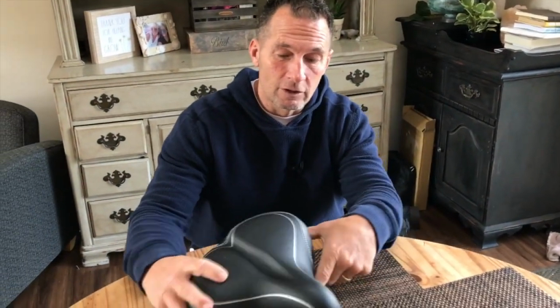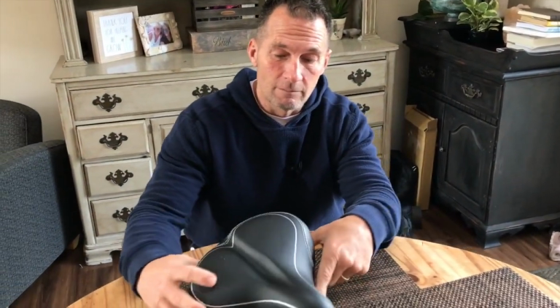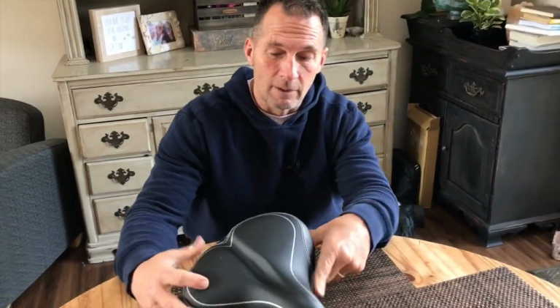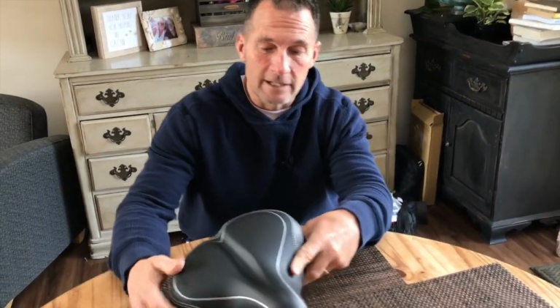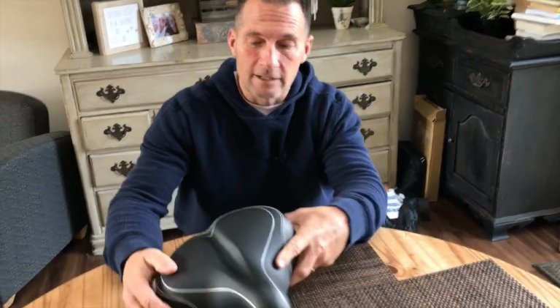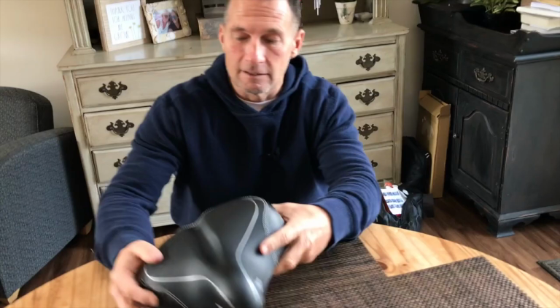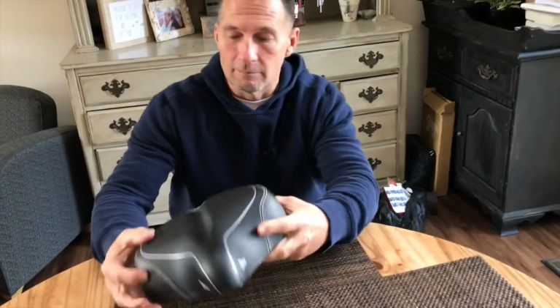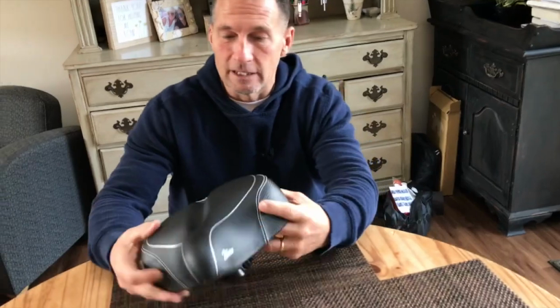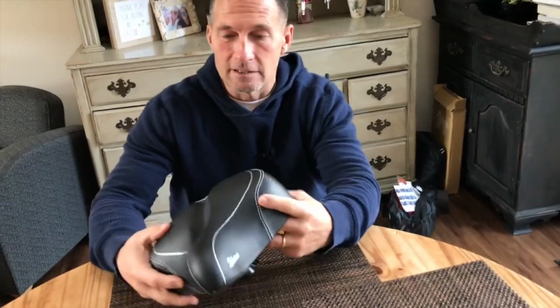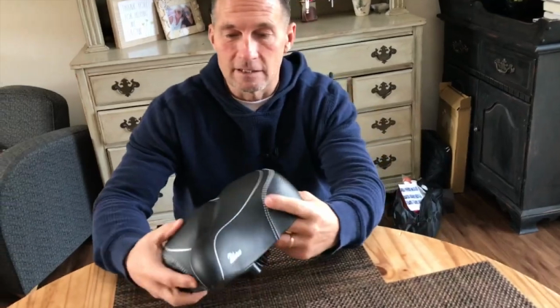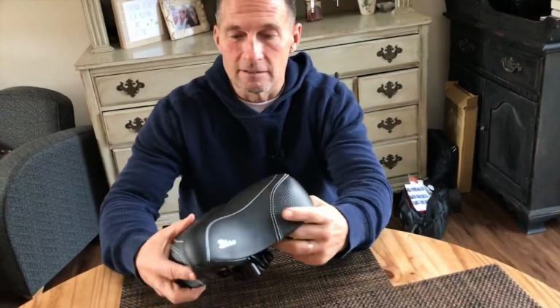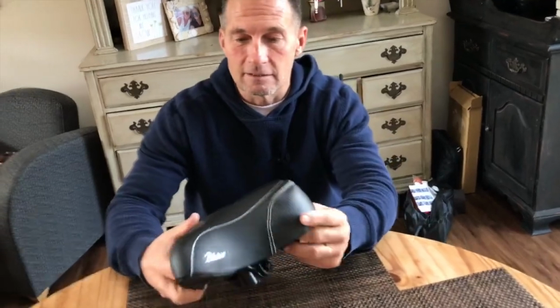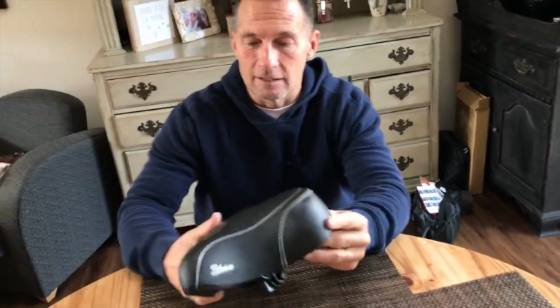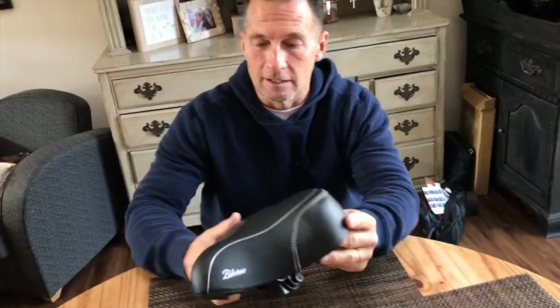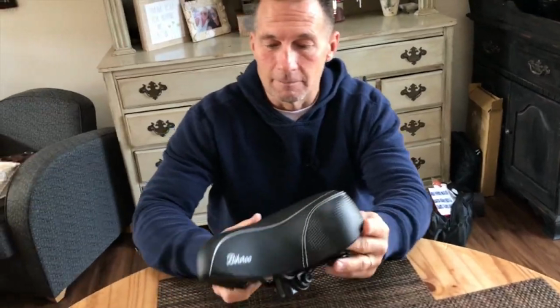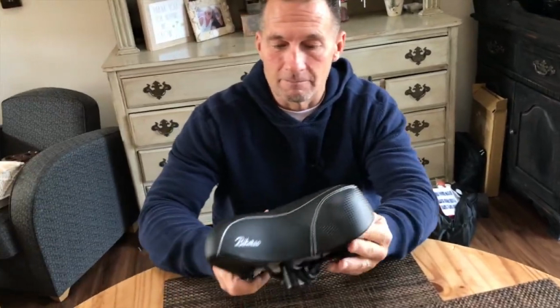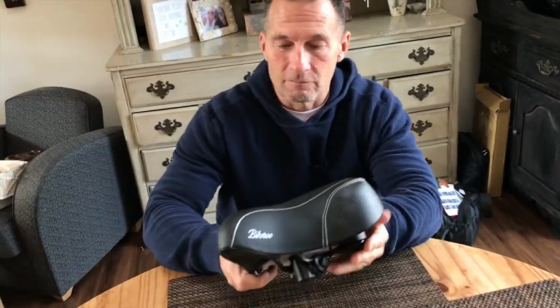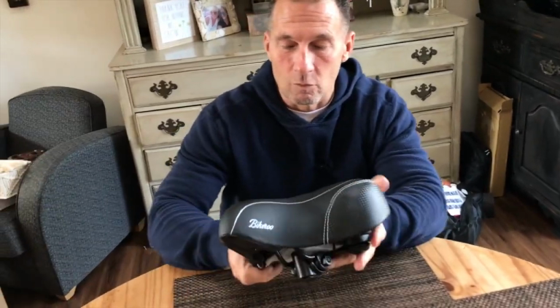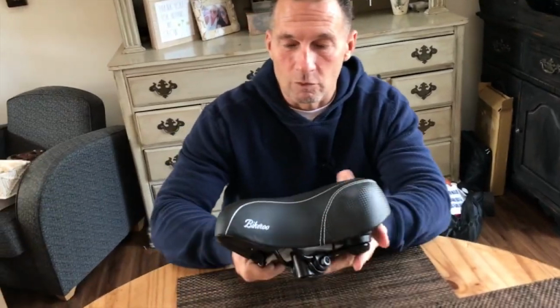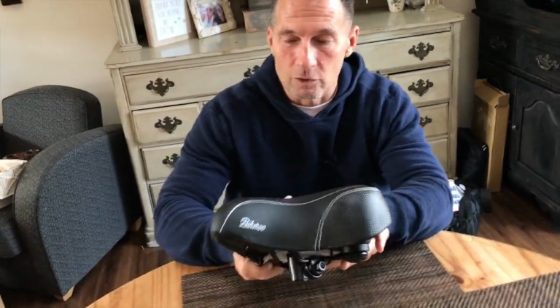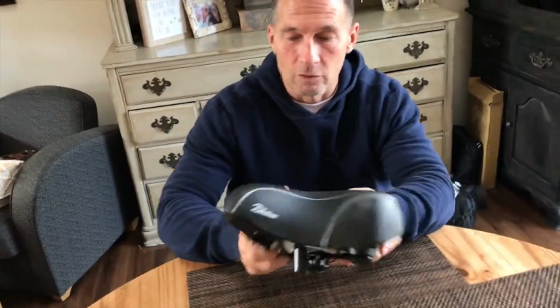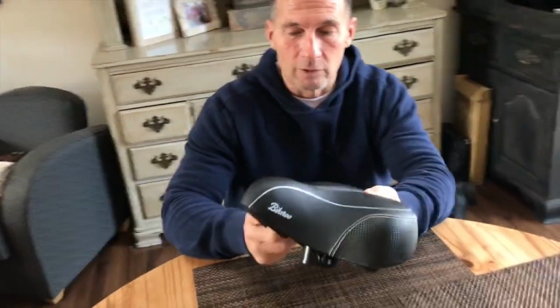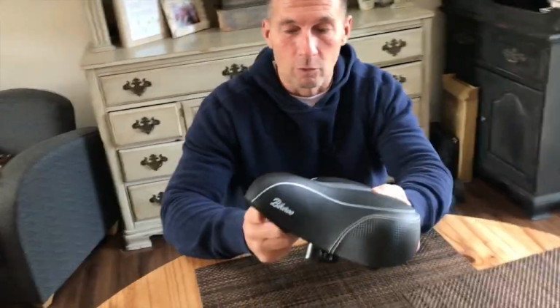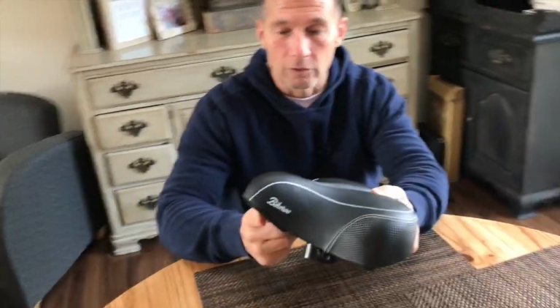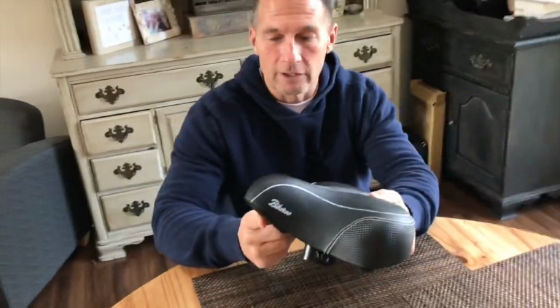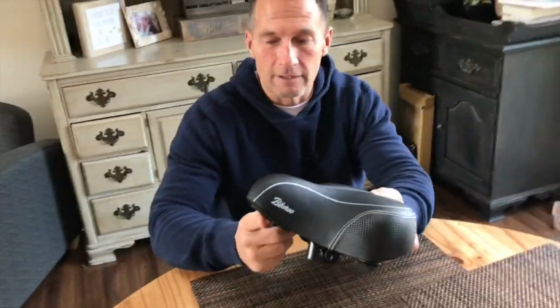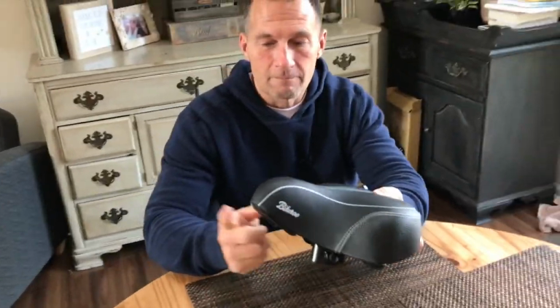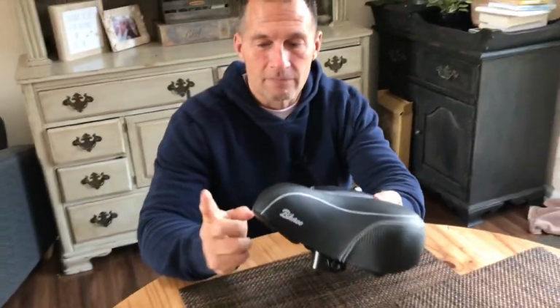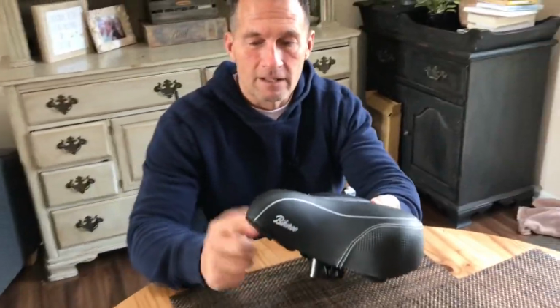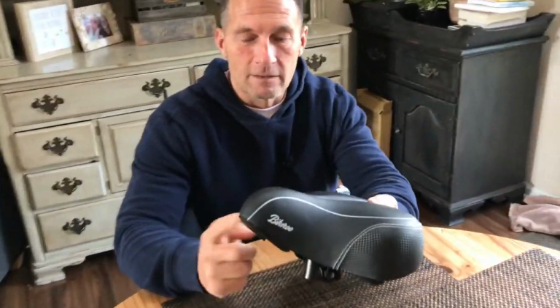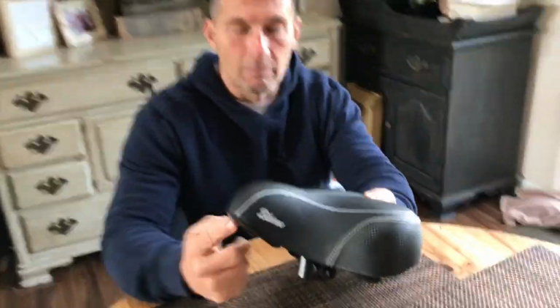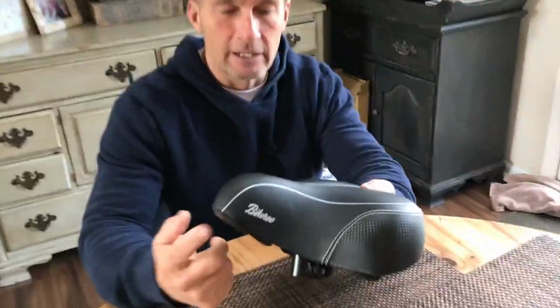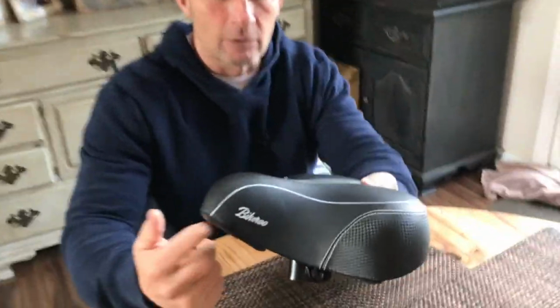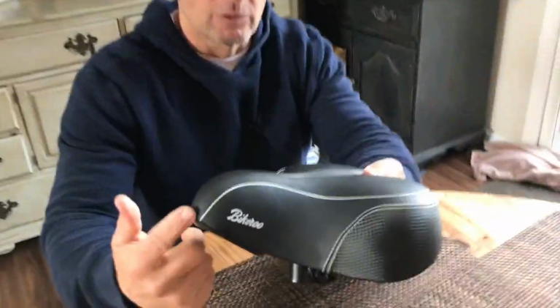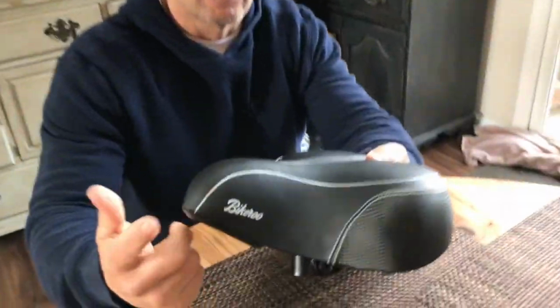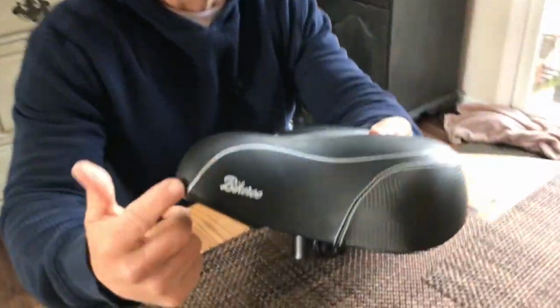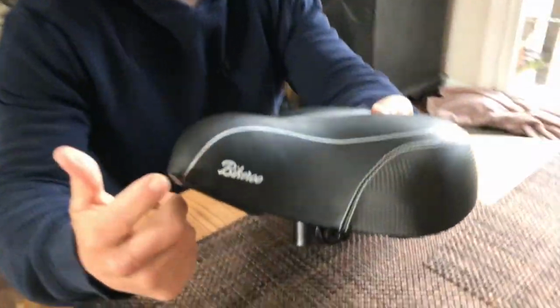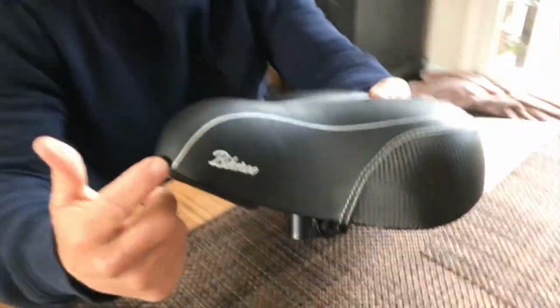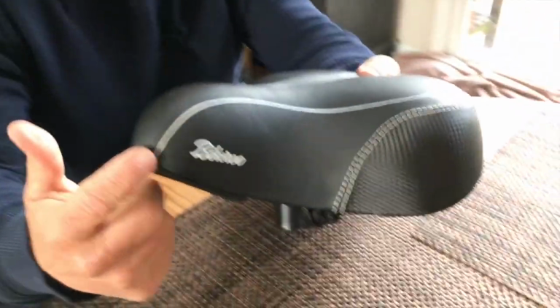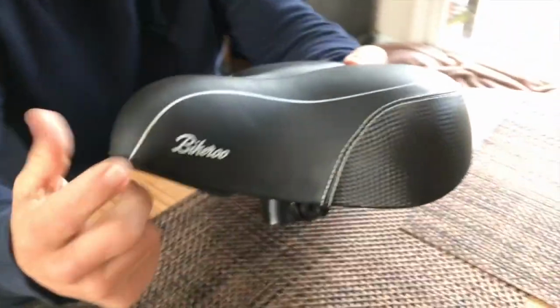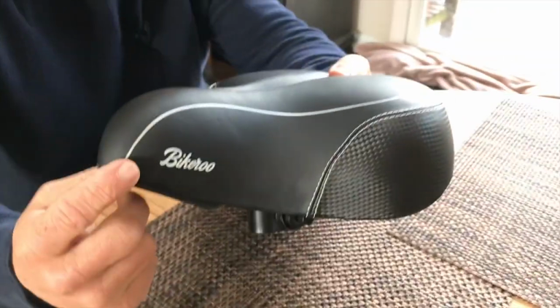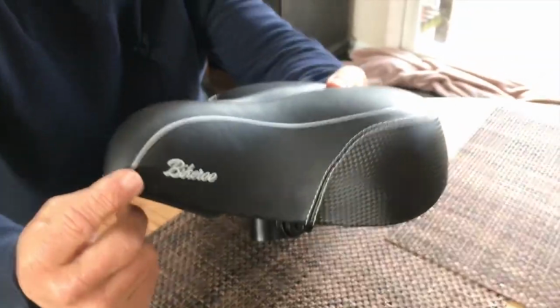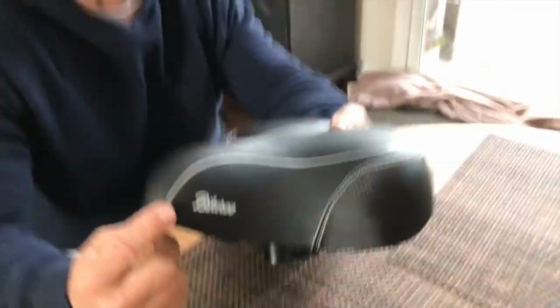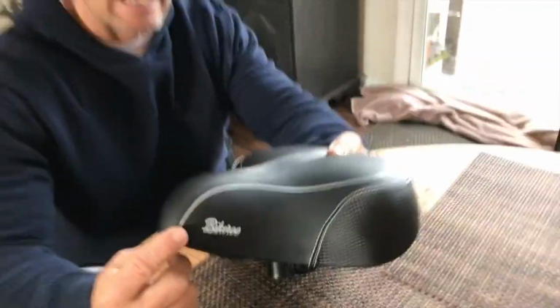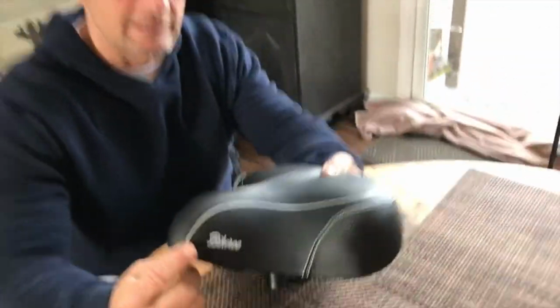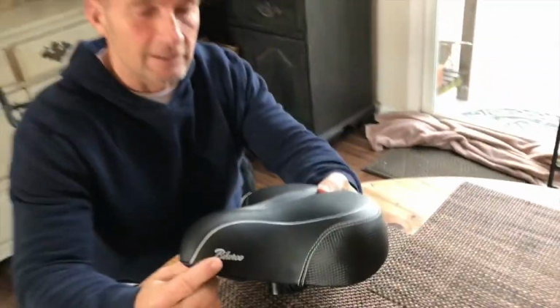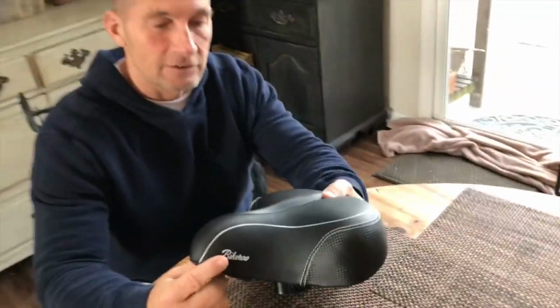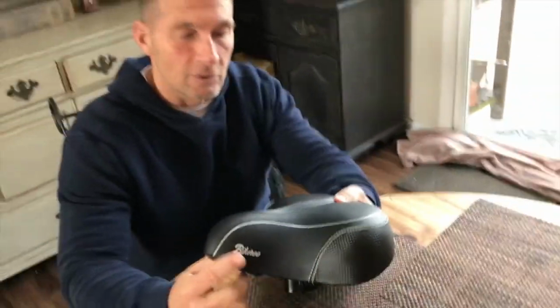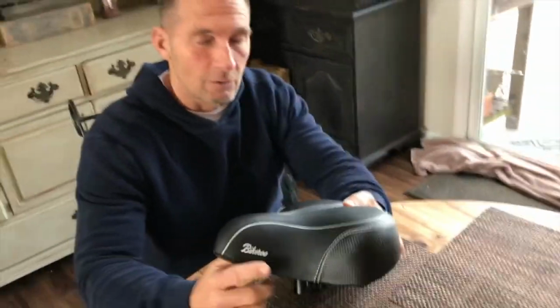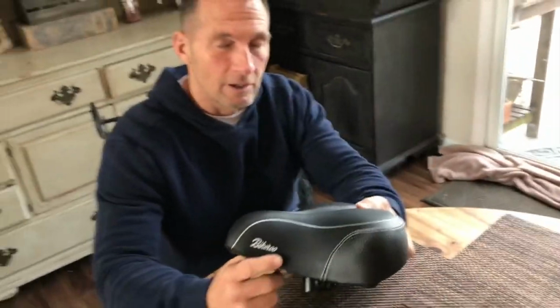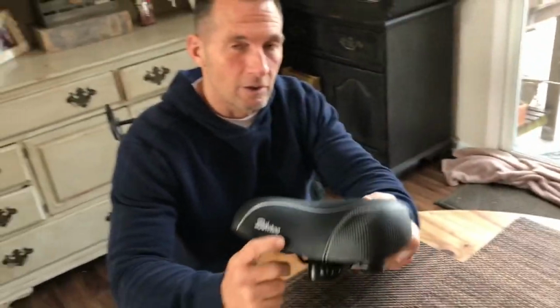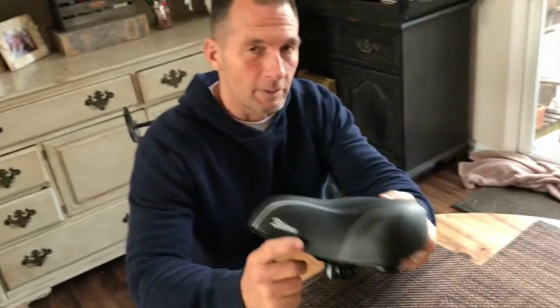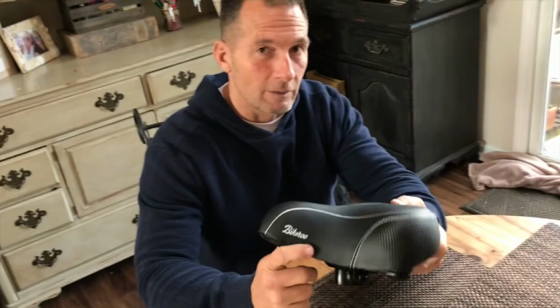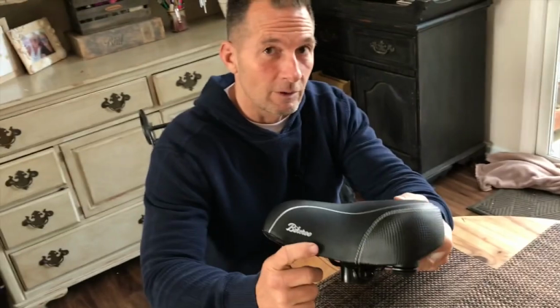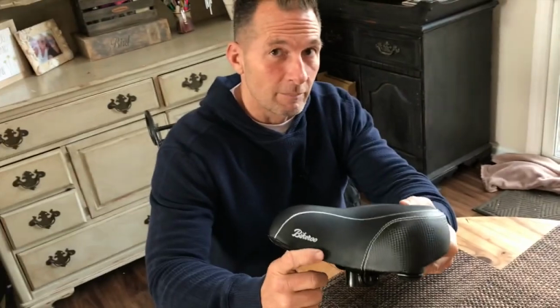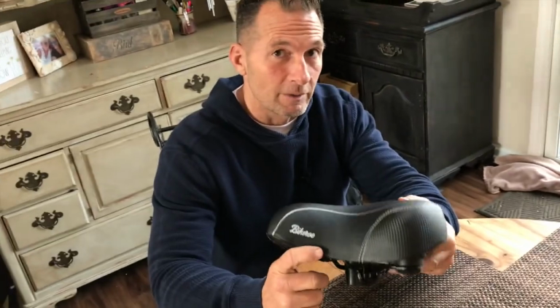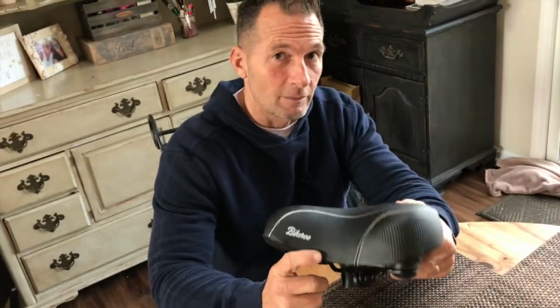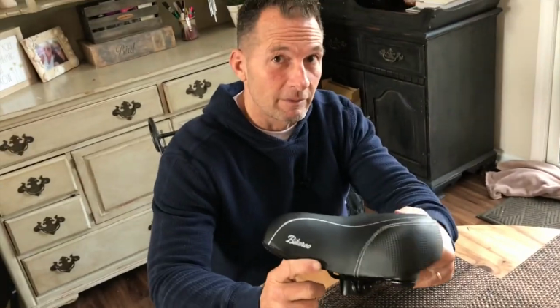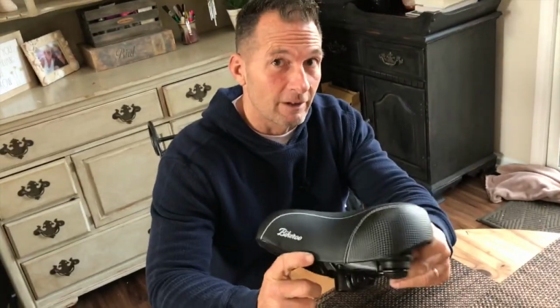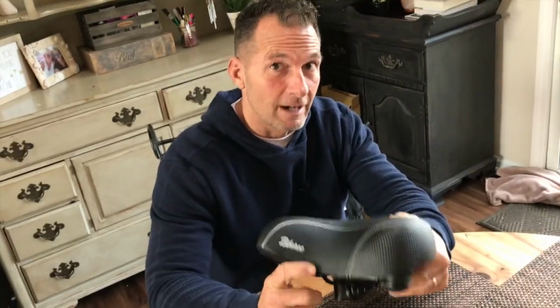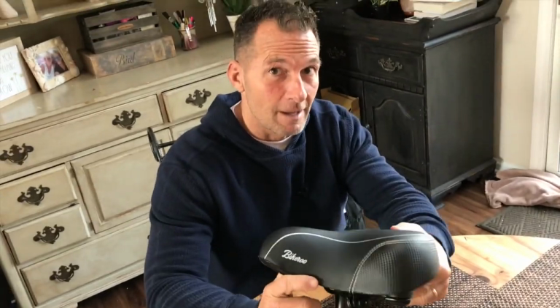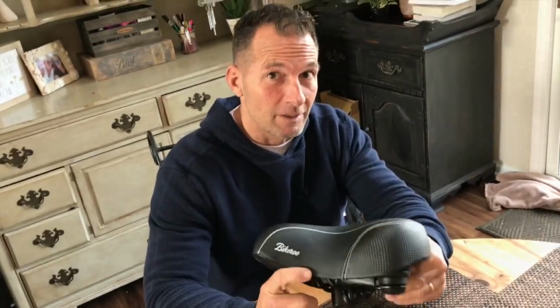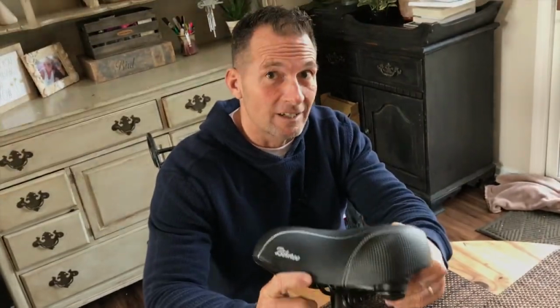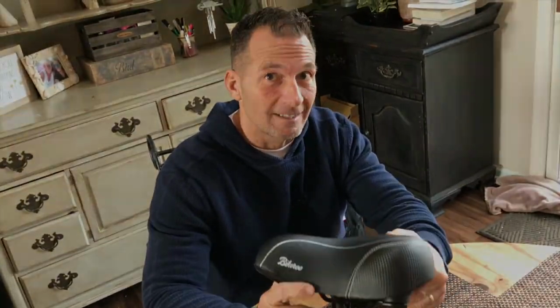If you're looking for a good bike seat, the Bikeroo is totally worth it — this one's pretty fantastic. Go pick one up, you're gonna be very happy you did.